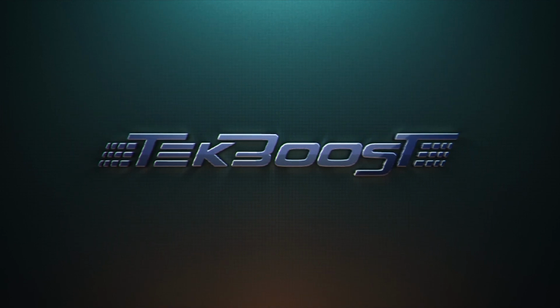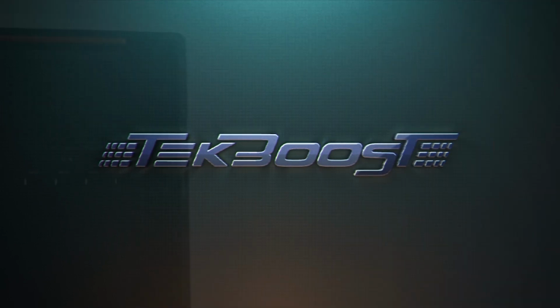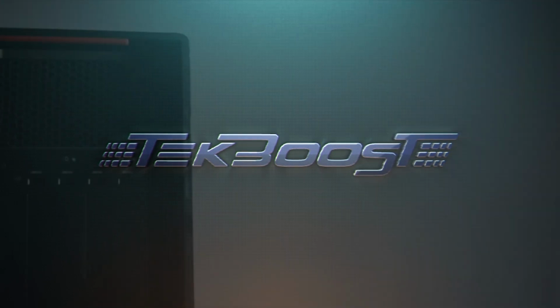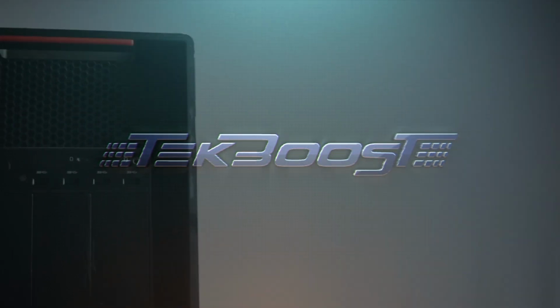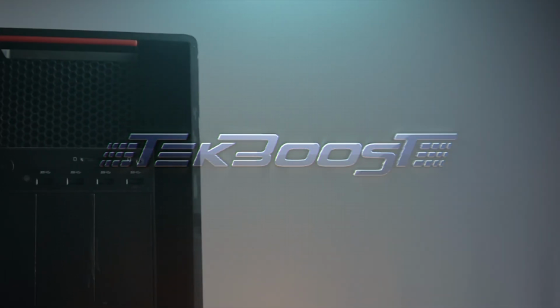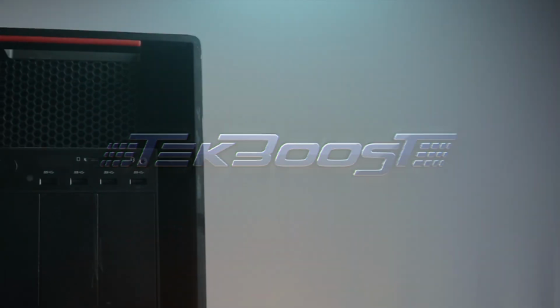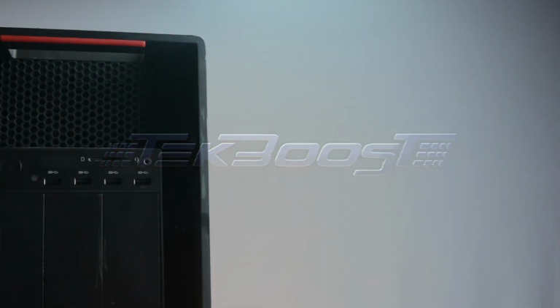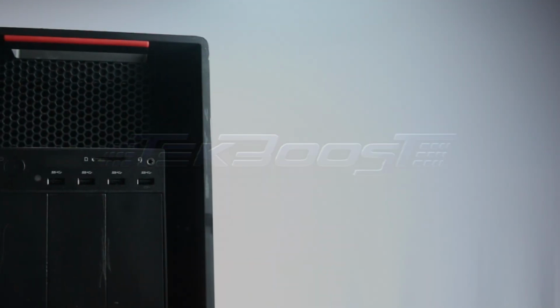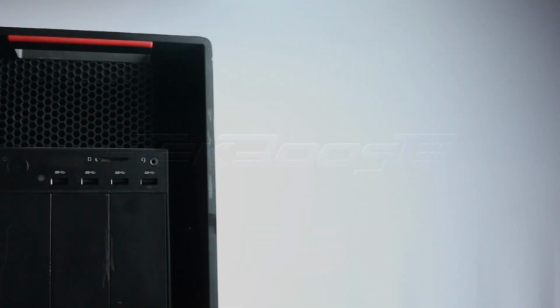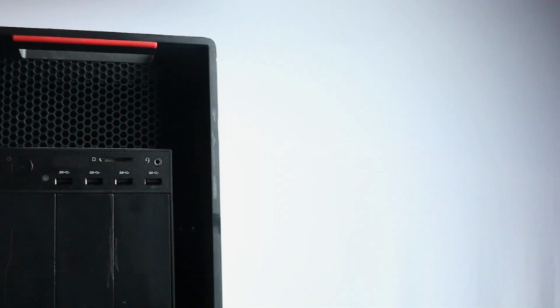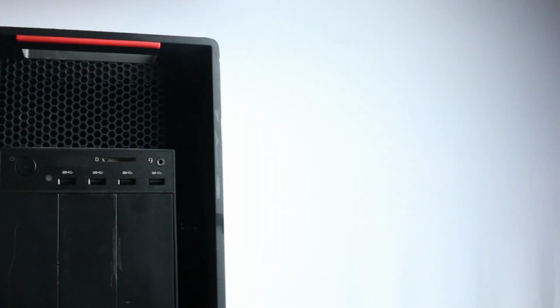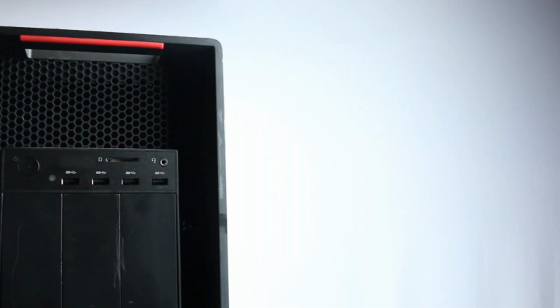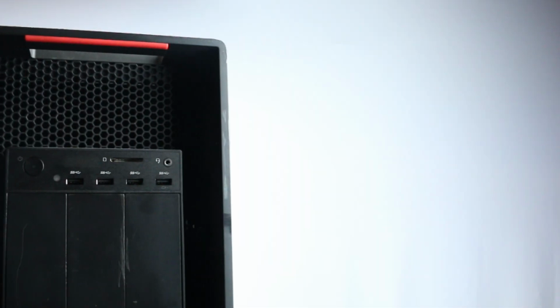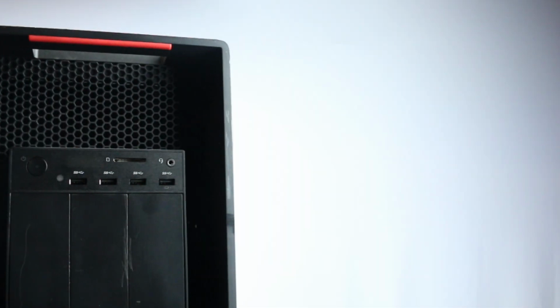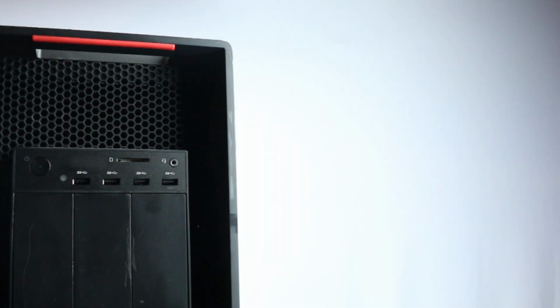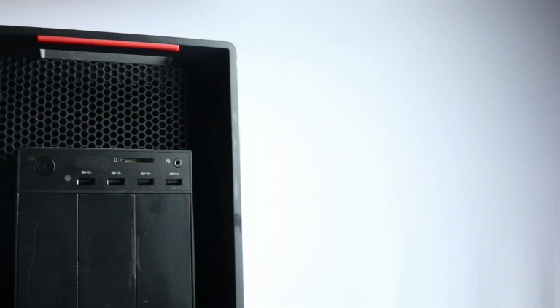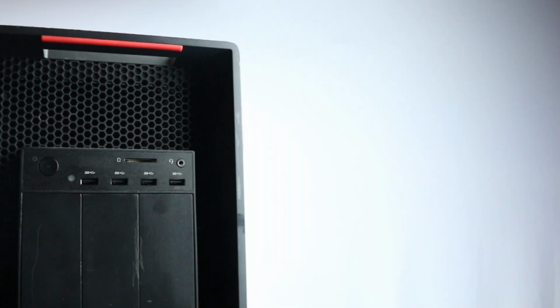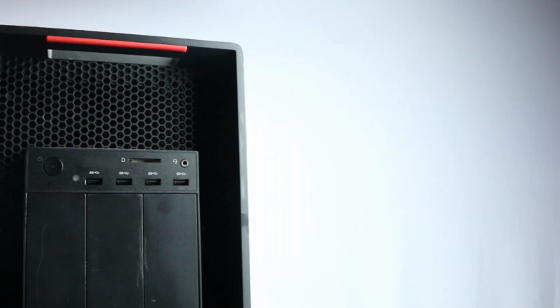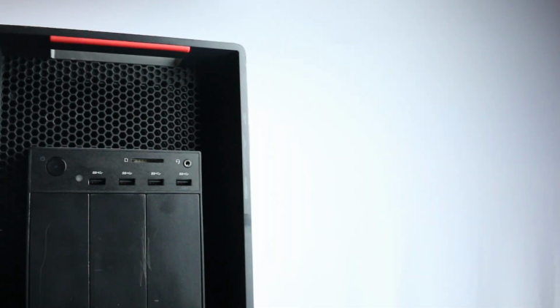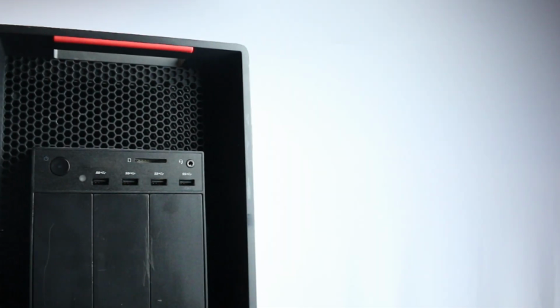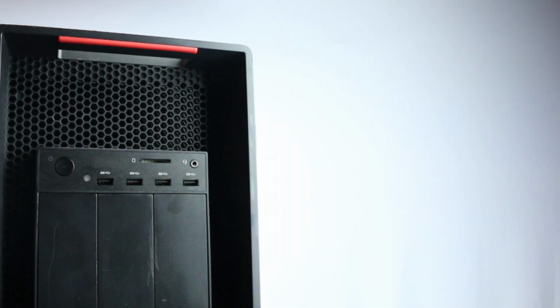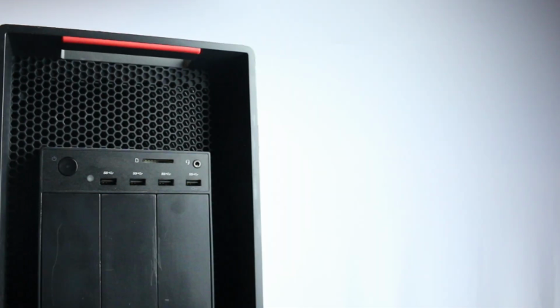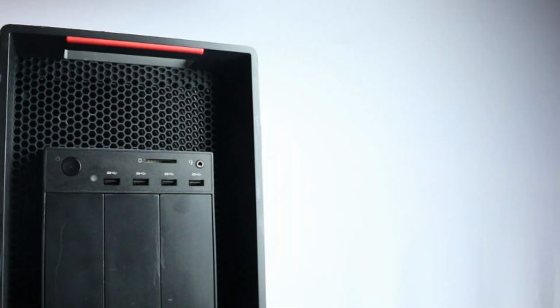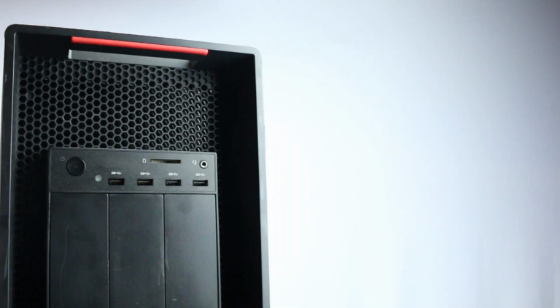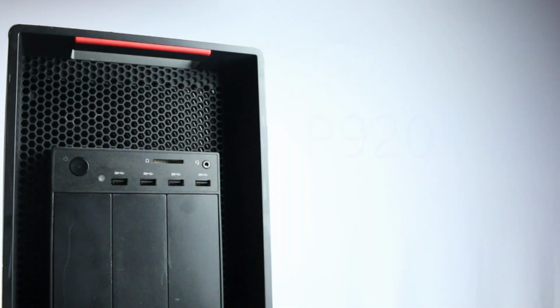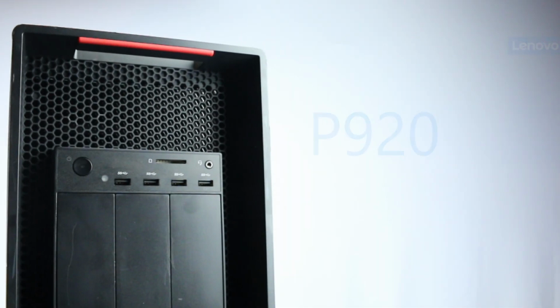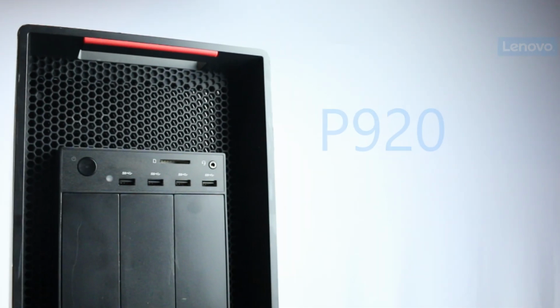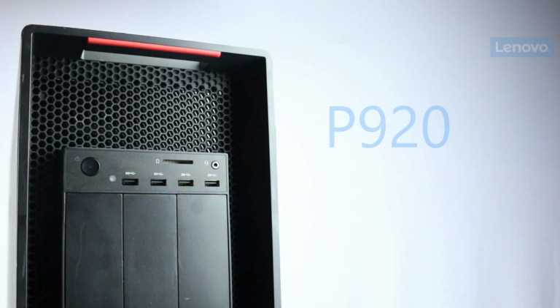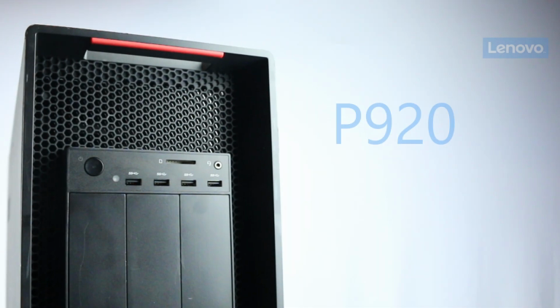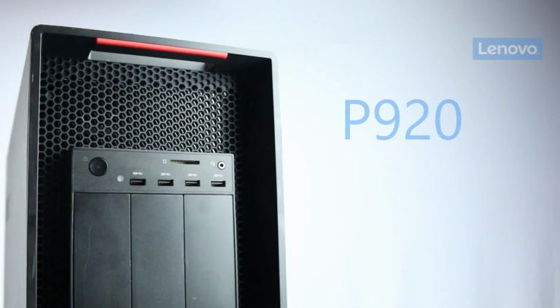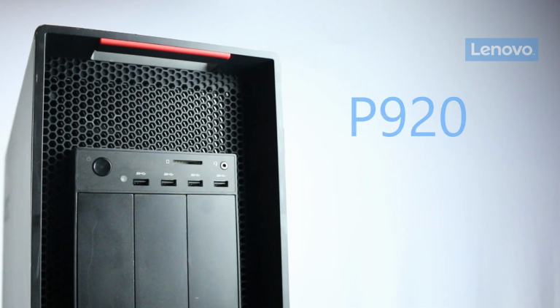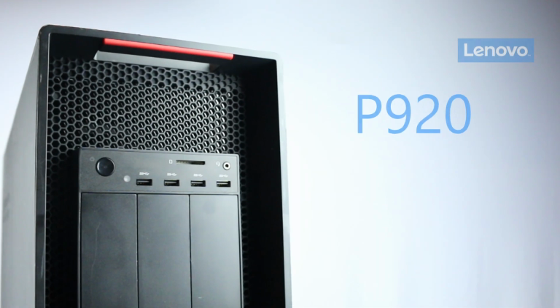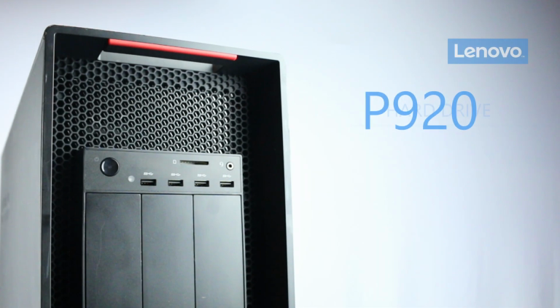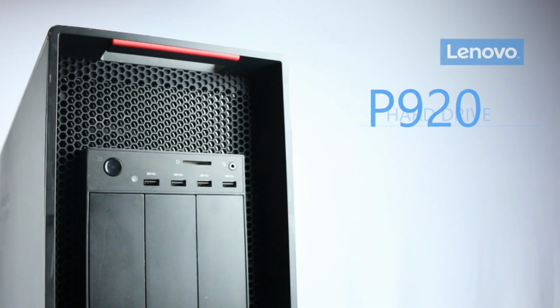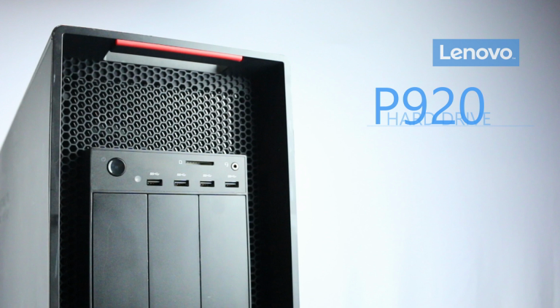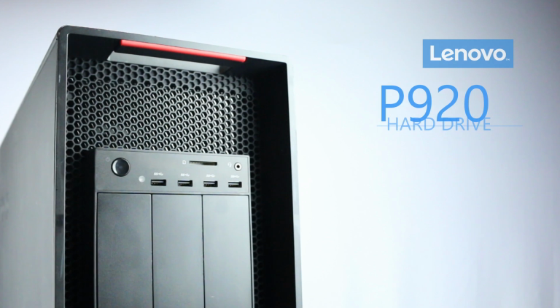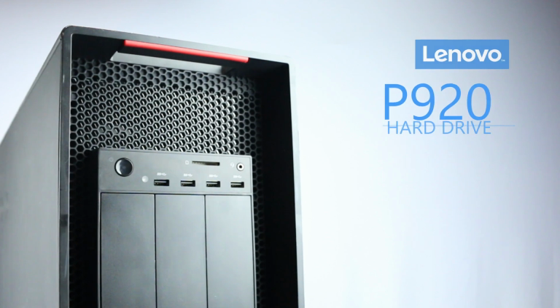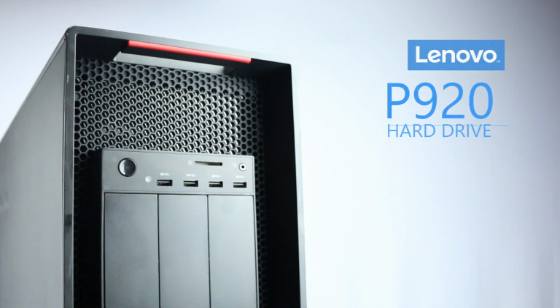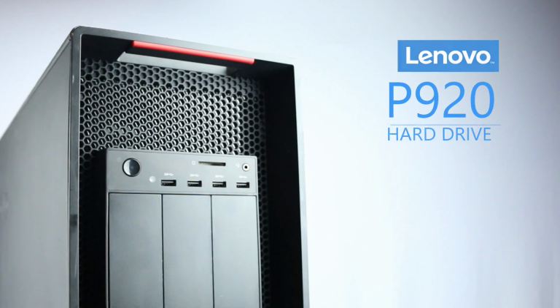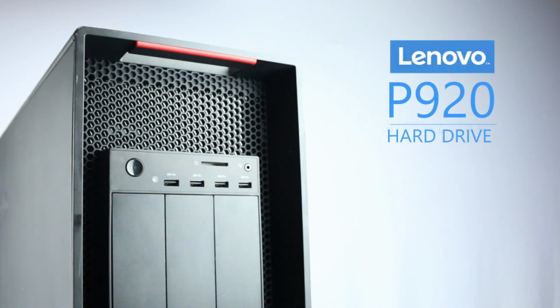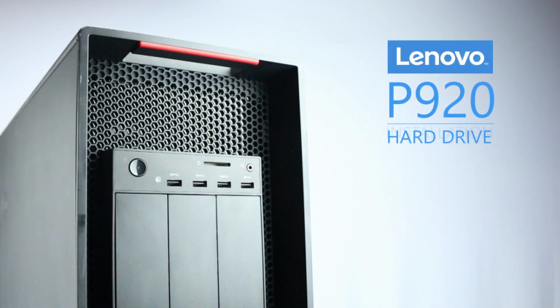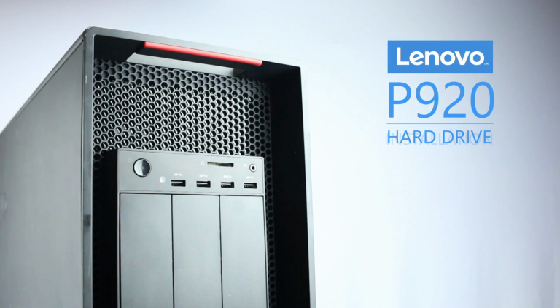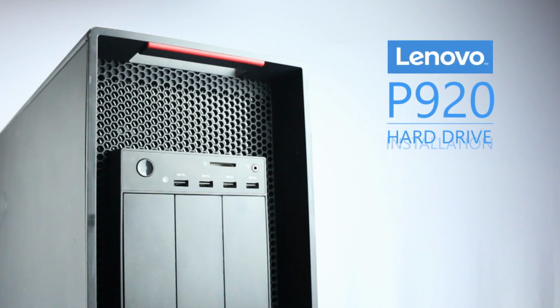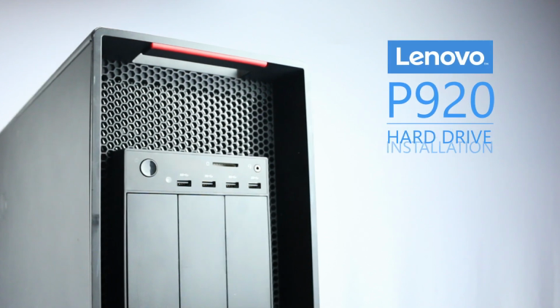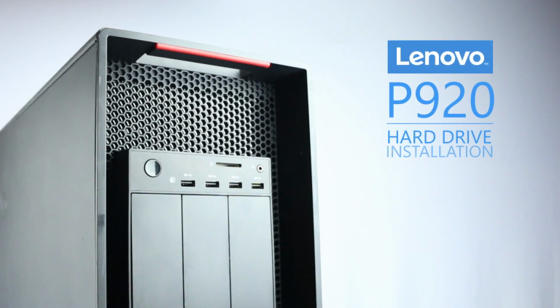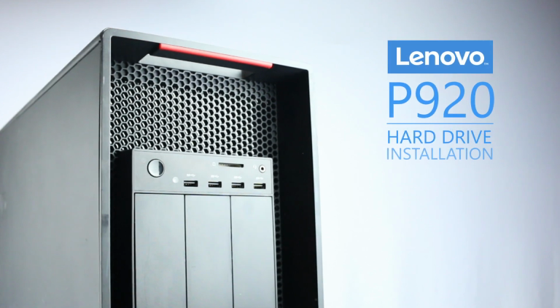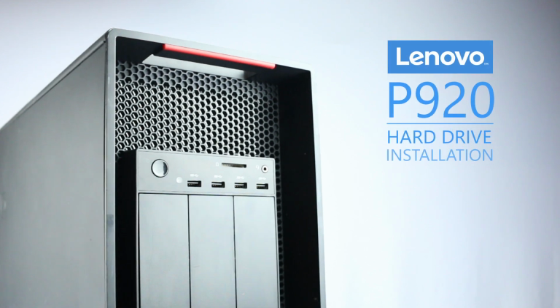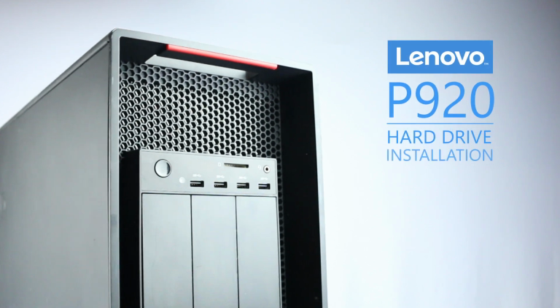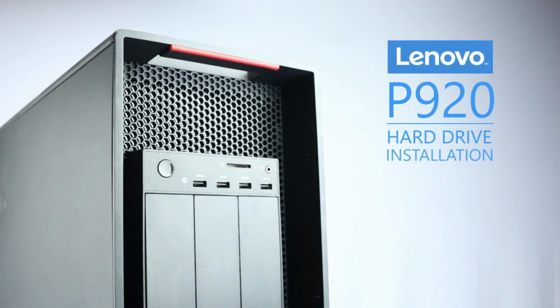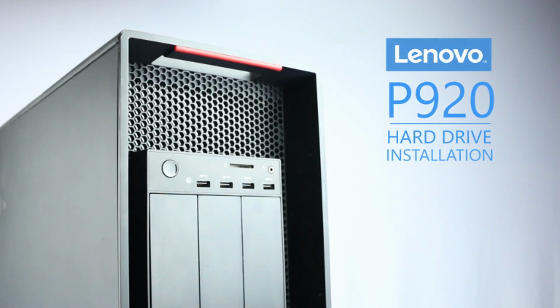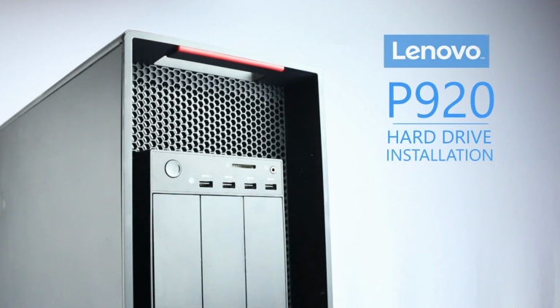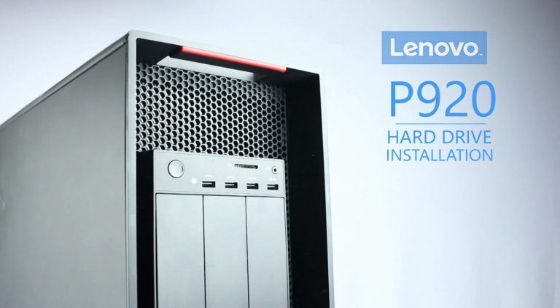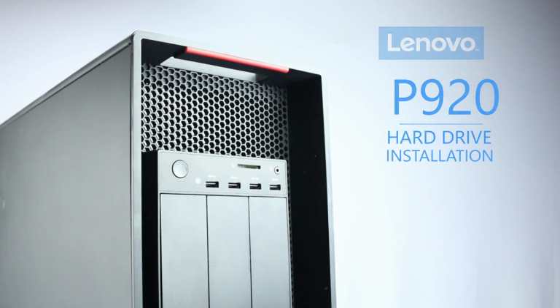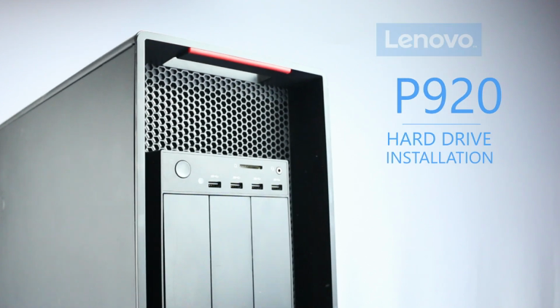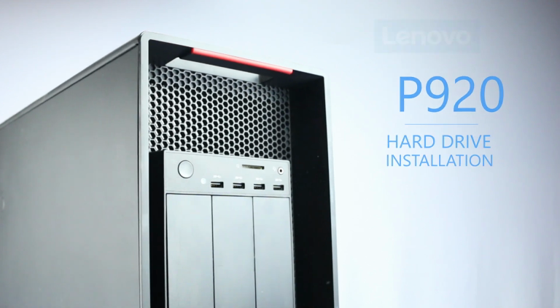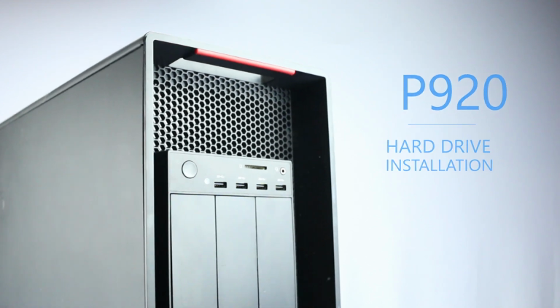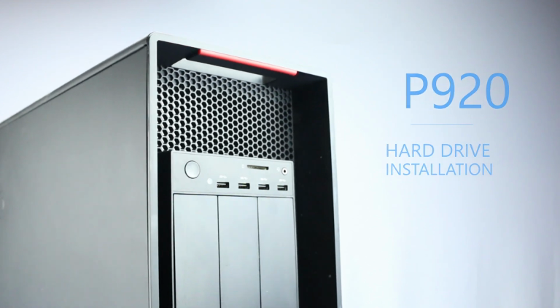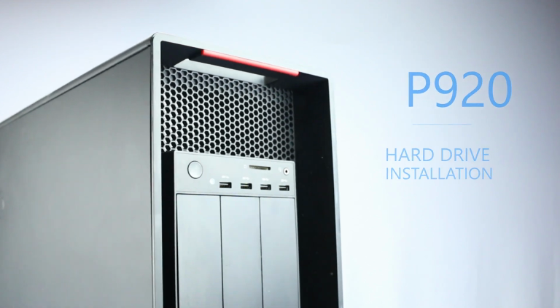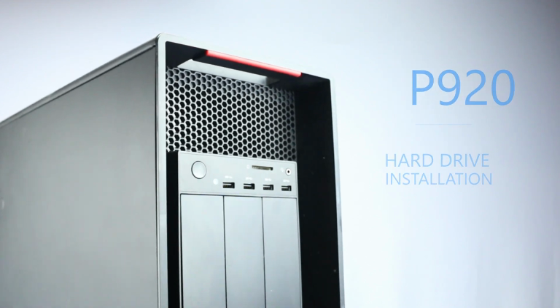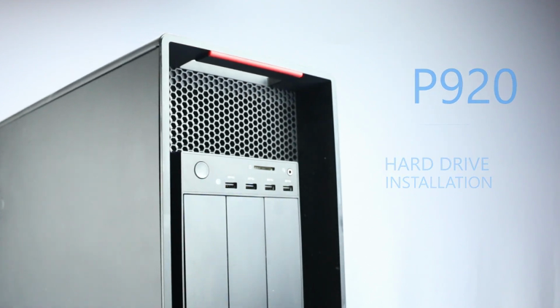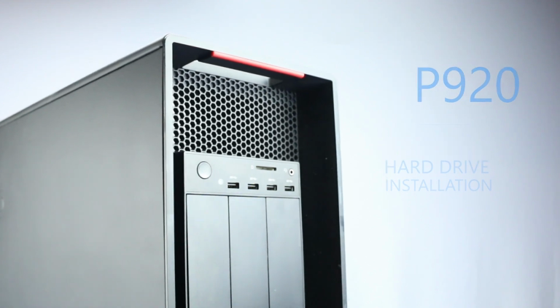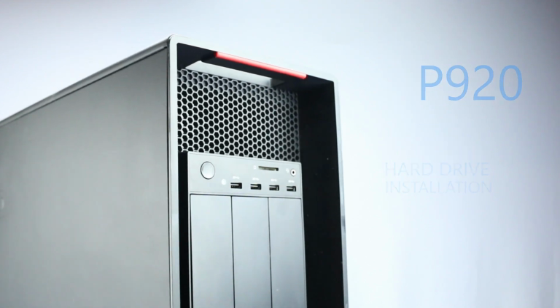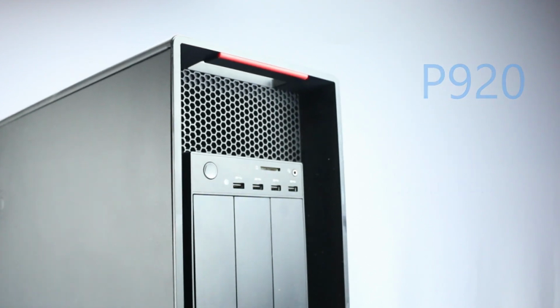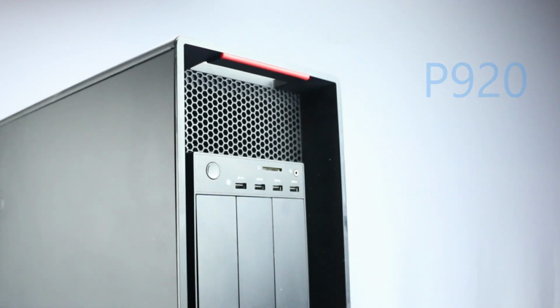Hello and welcome to TechBoost. Today, I'm going to show you how to install hard drives and solid state drives into a Lenovo ThinkStation P920.